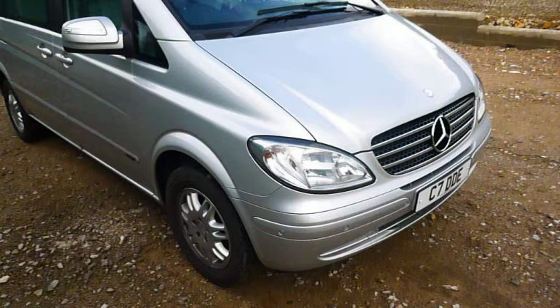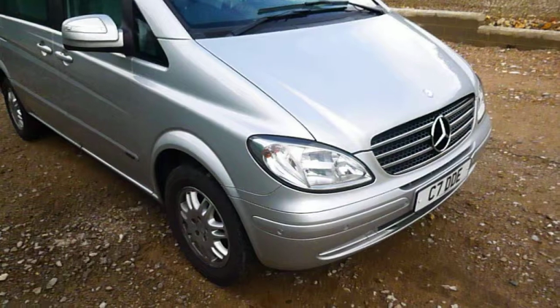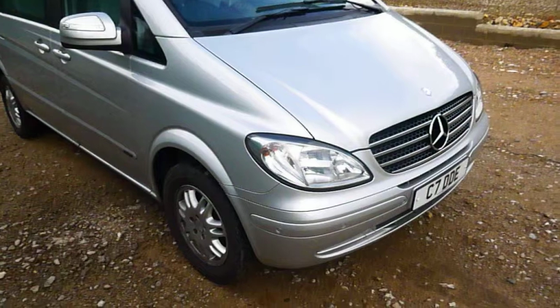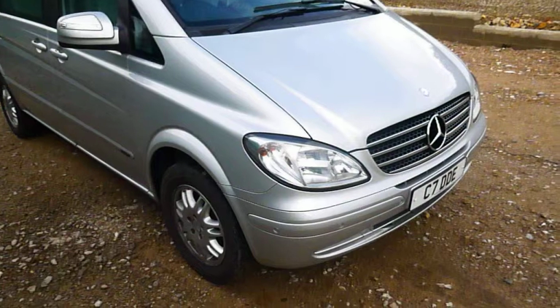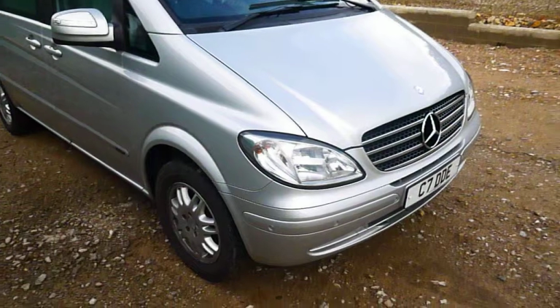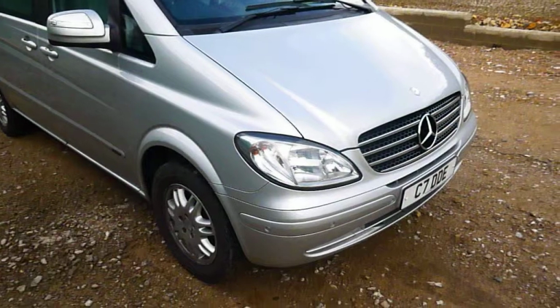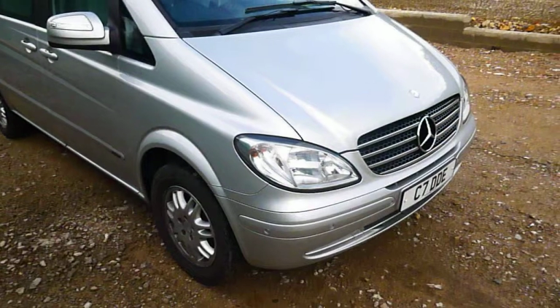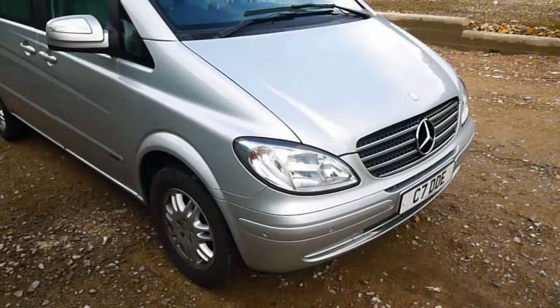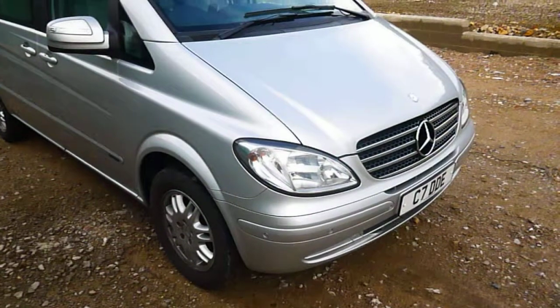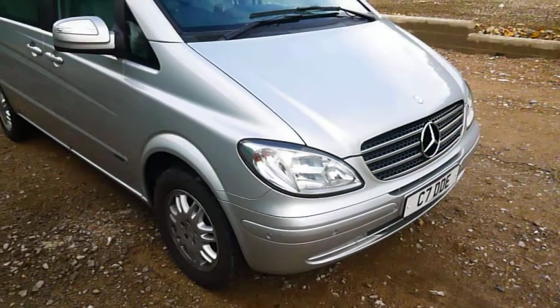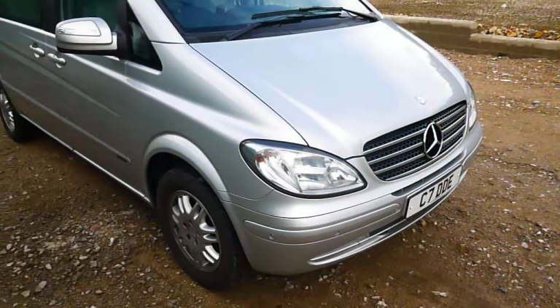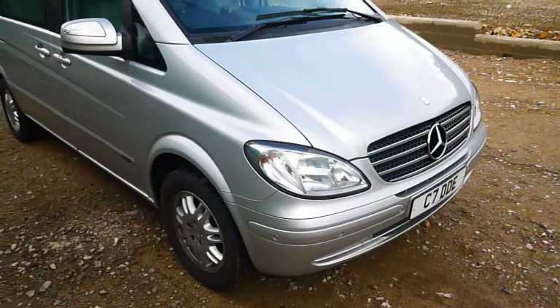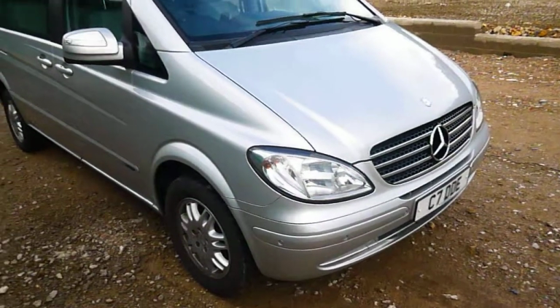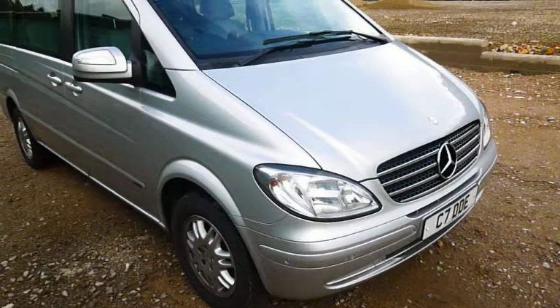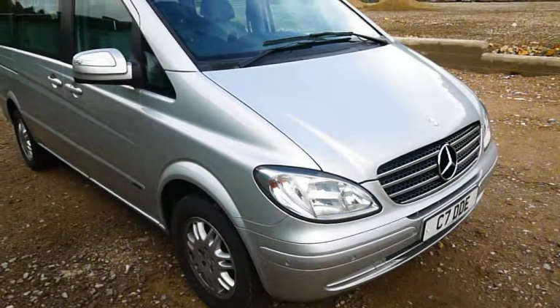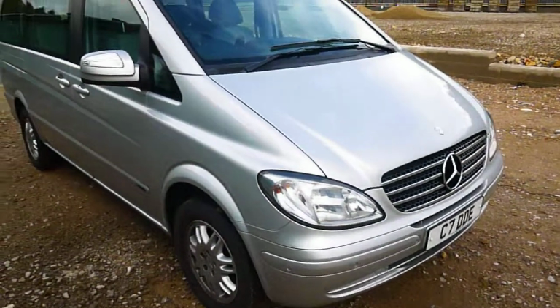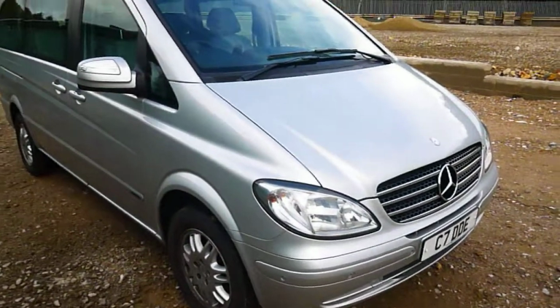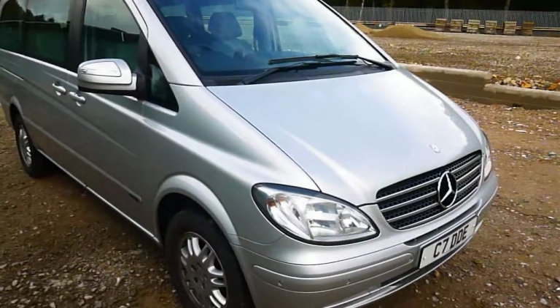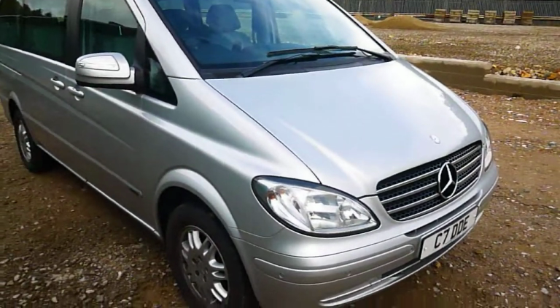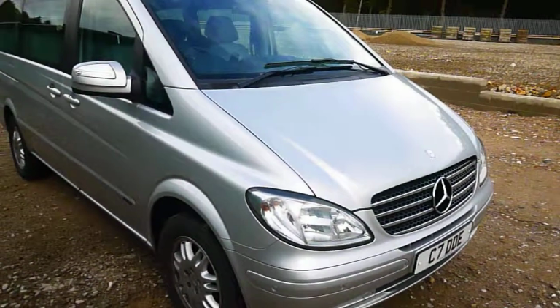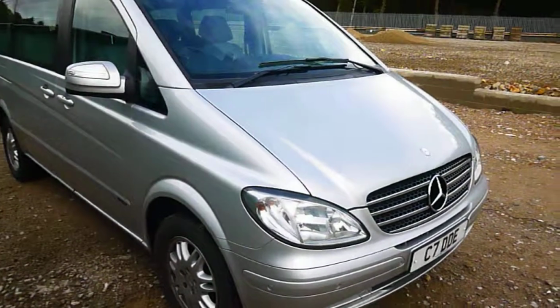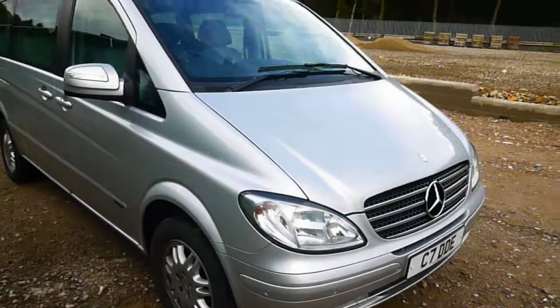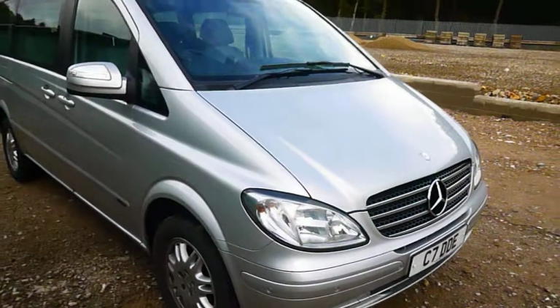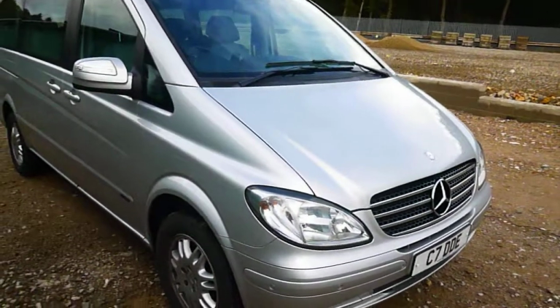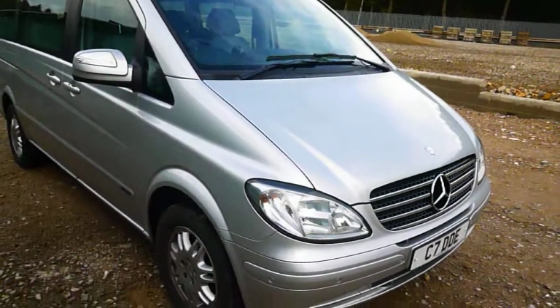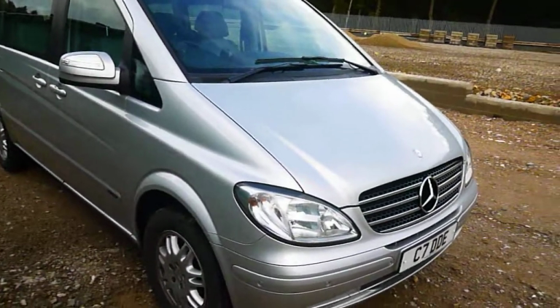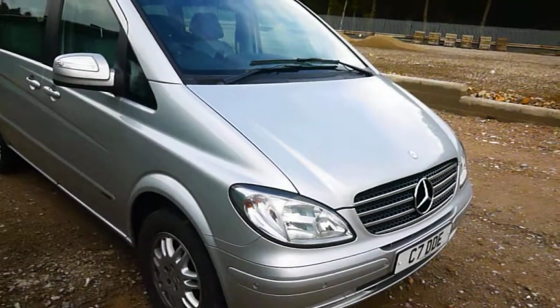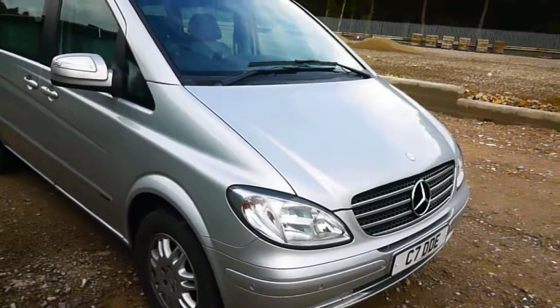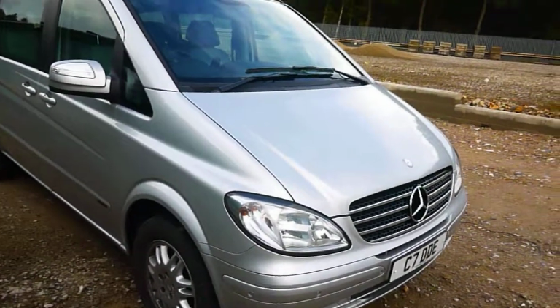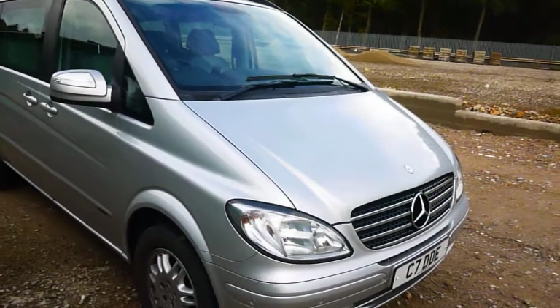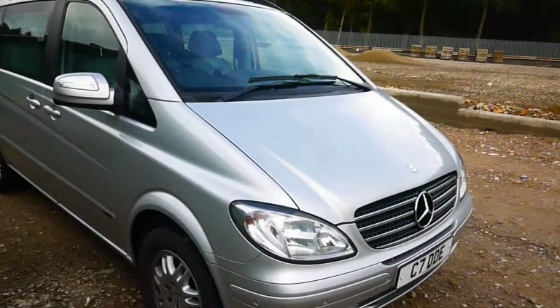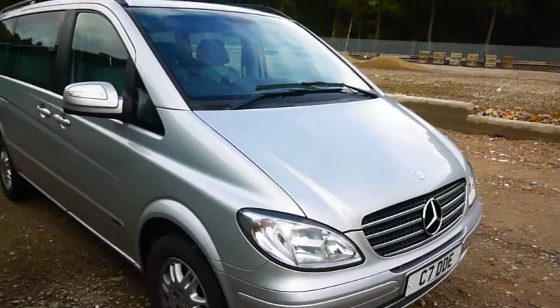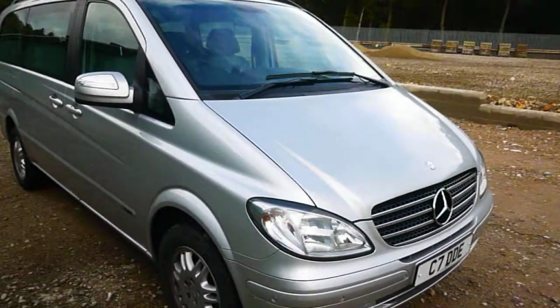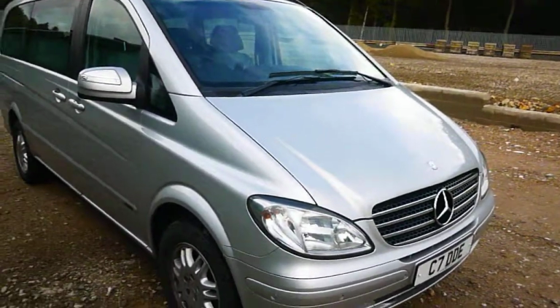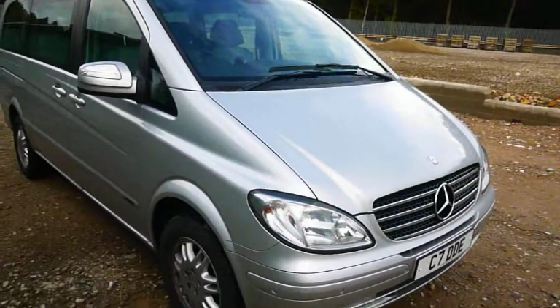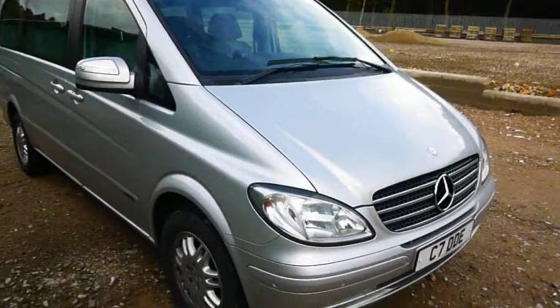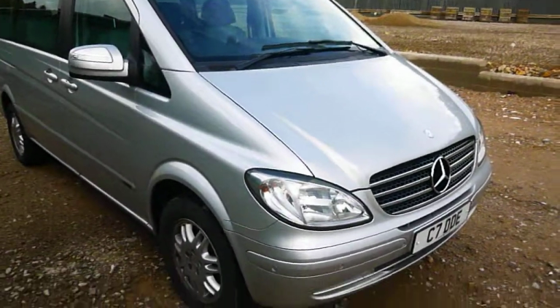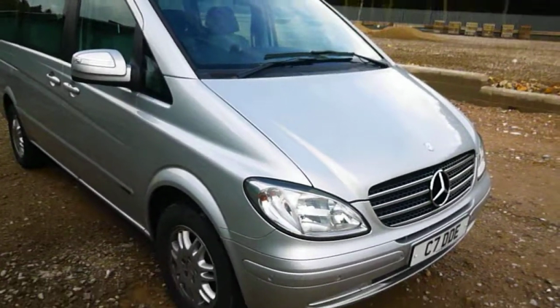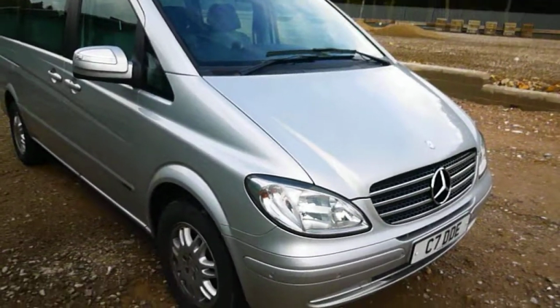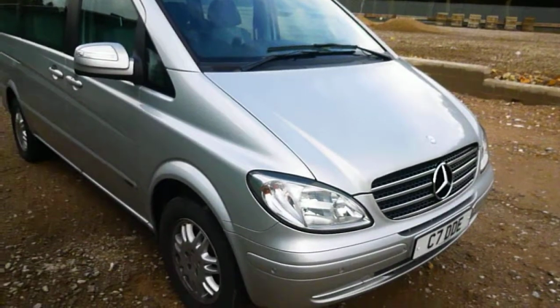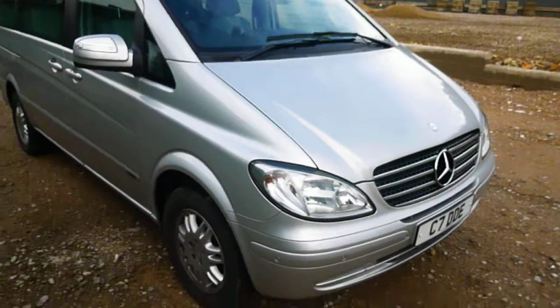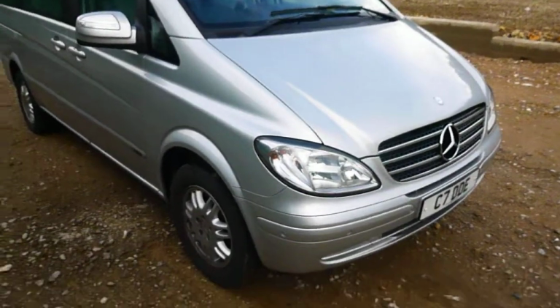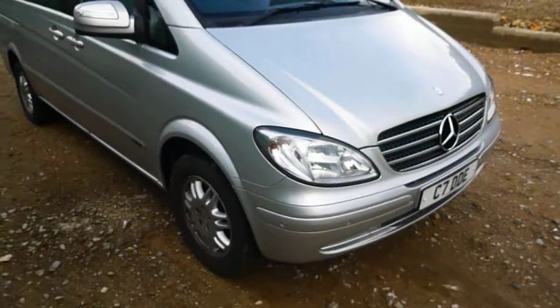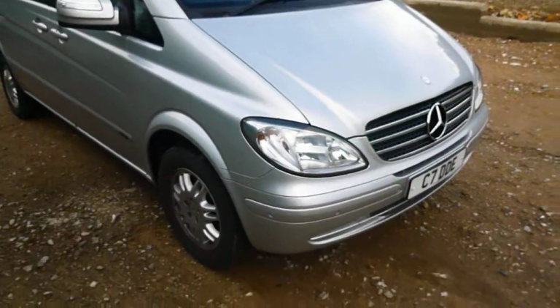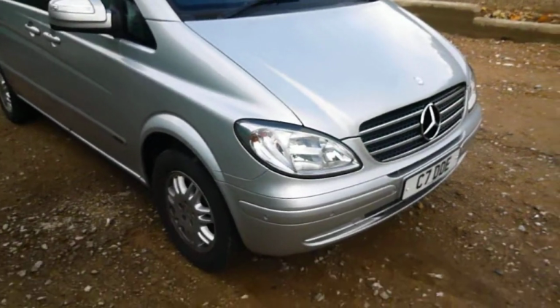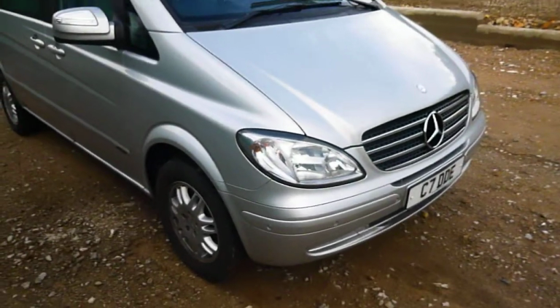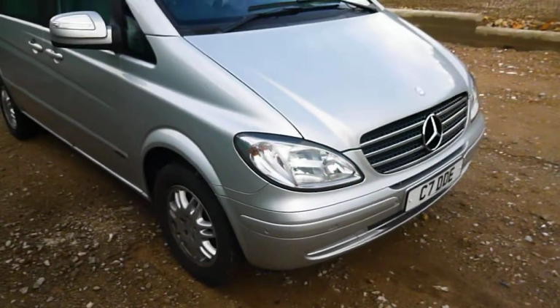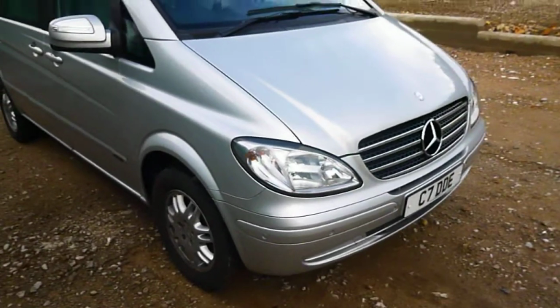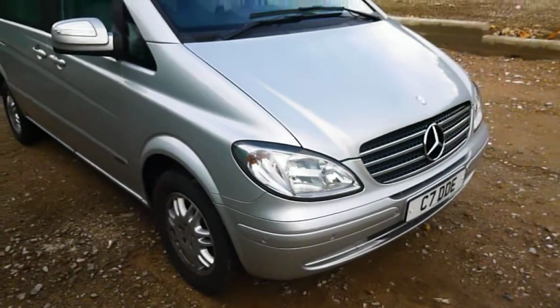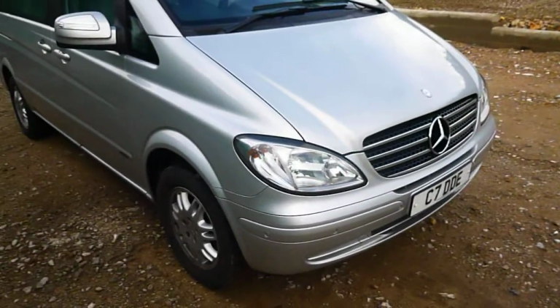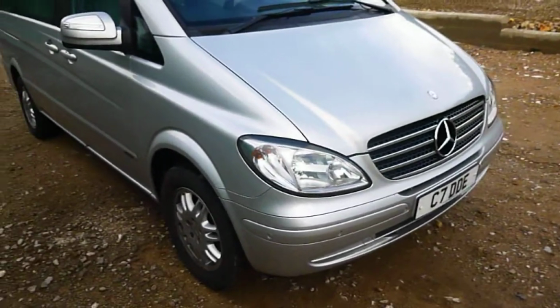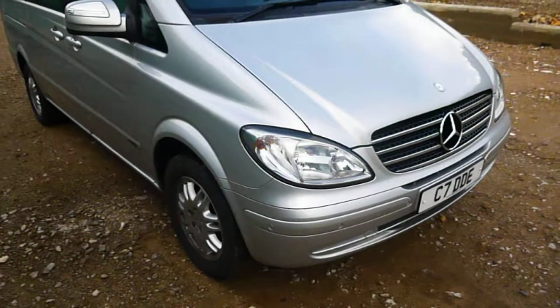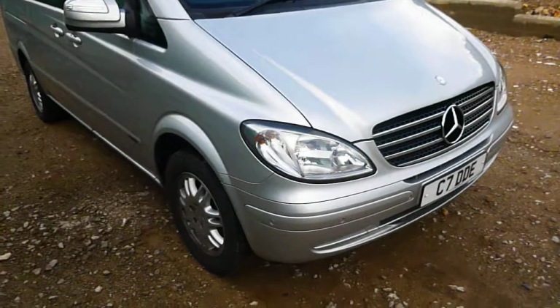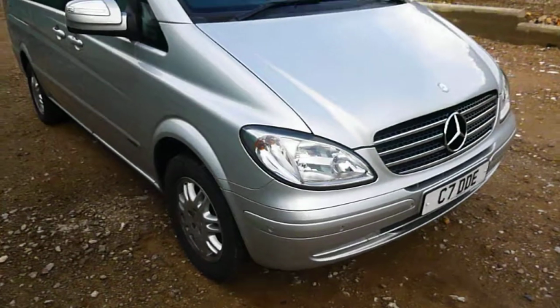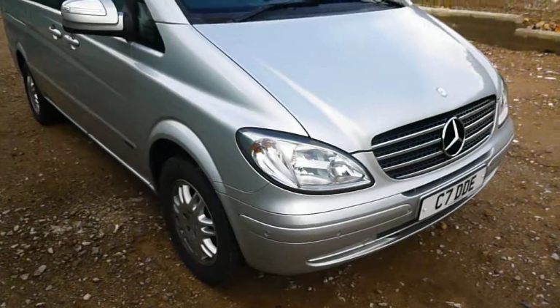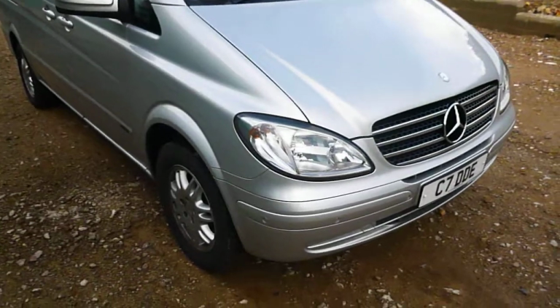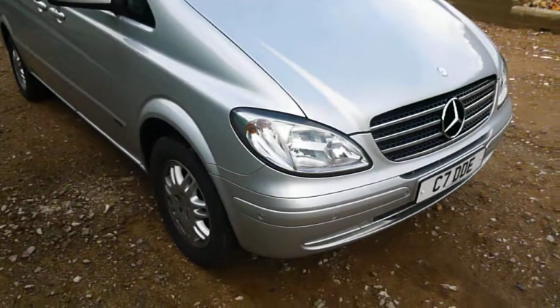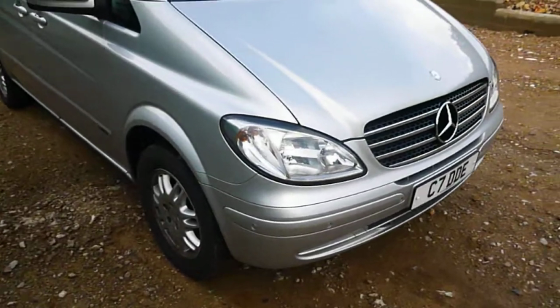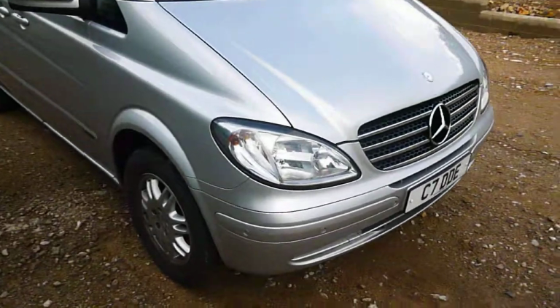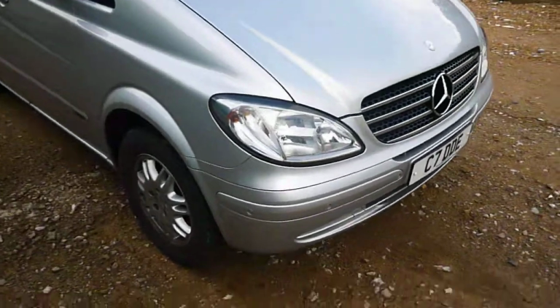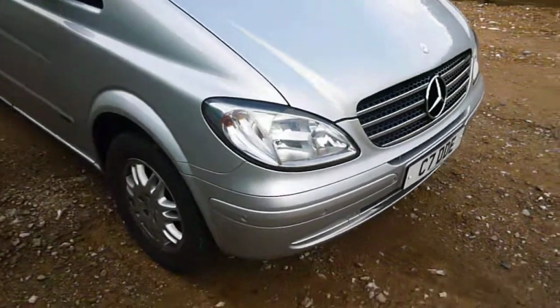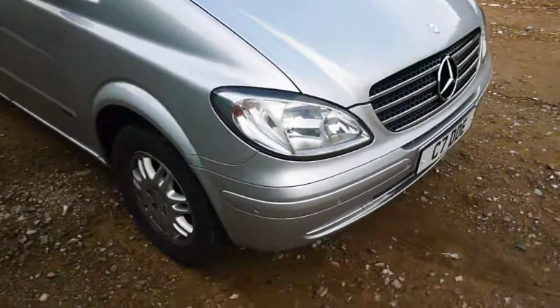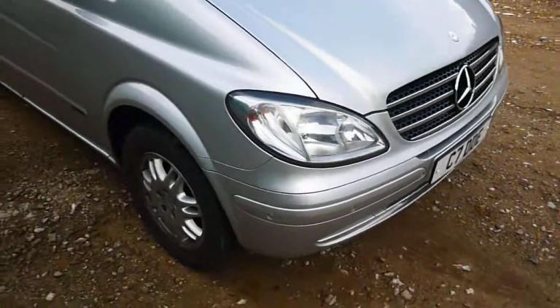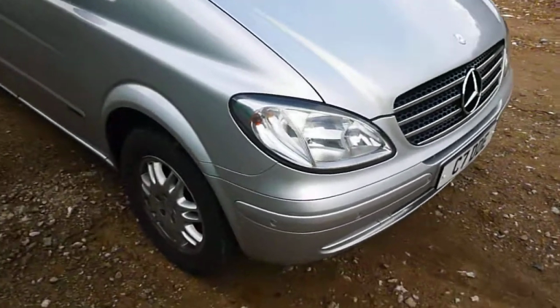Hello, it's Nick at Mercedes-Benz Harrogate. I have a Viano 2.2 8-seater. We'll go around the car.